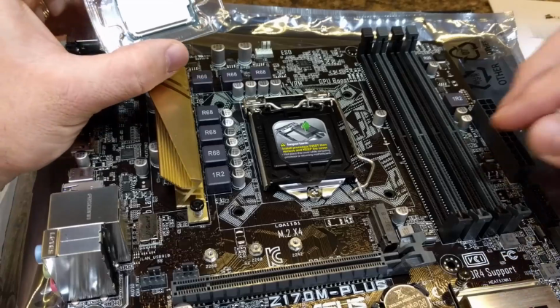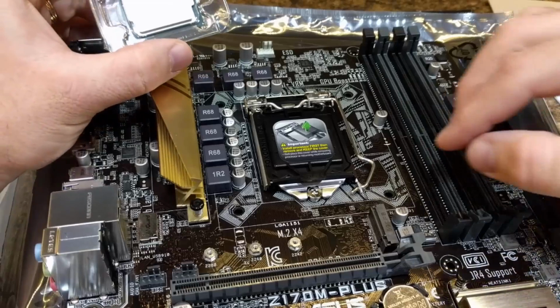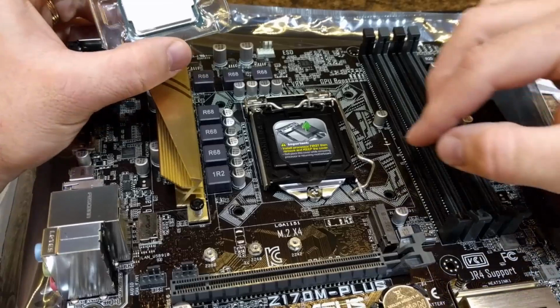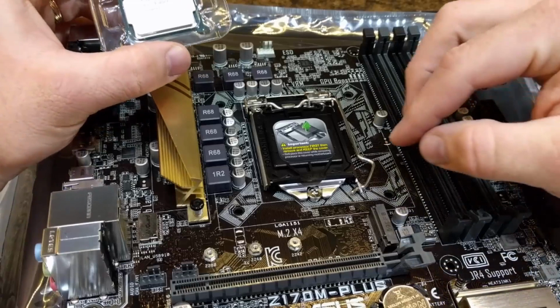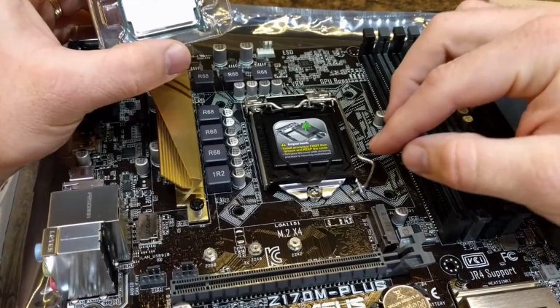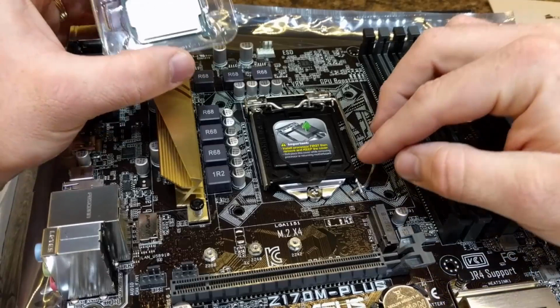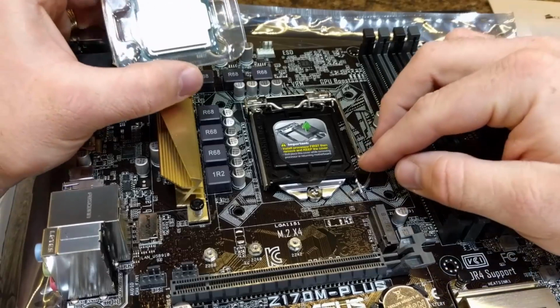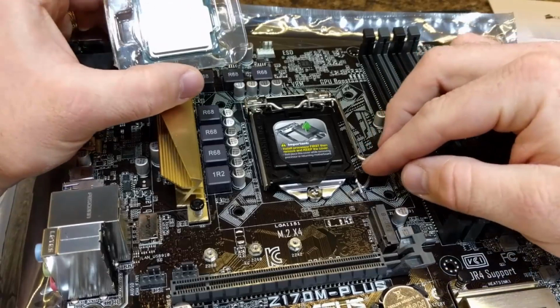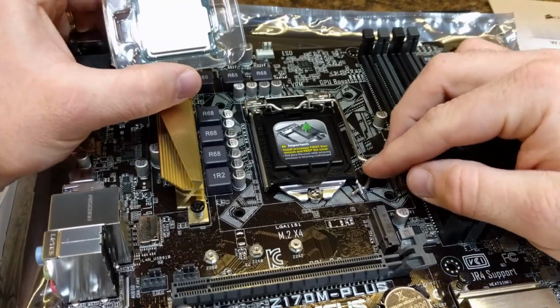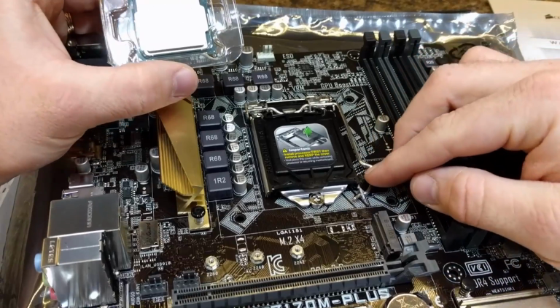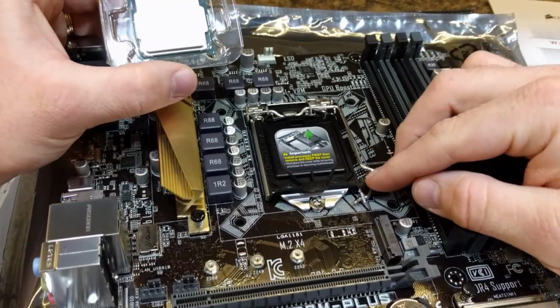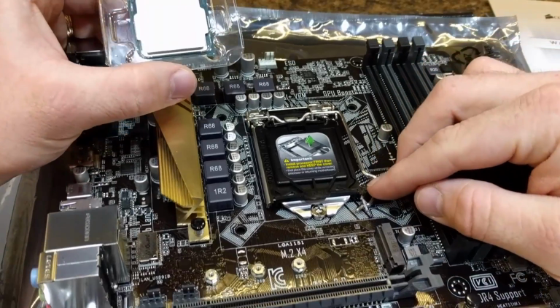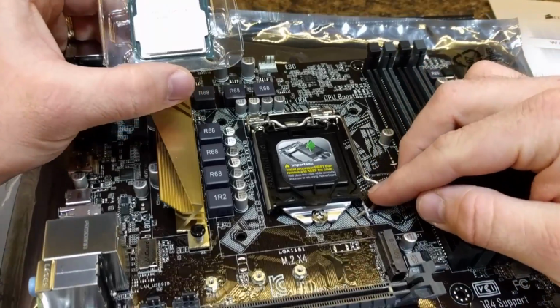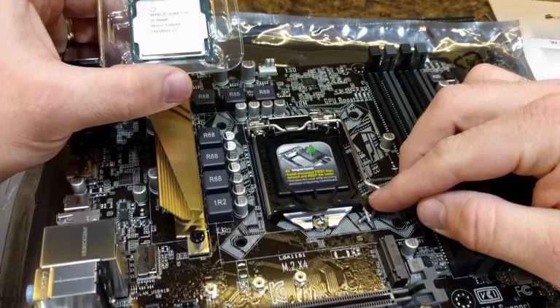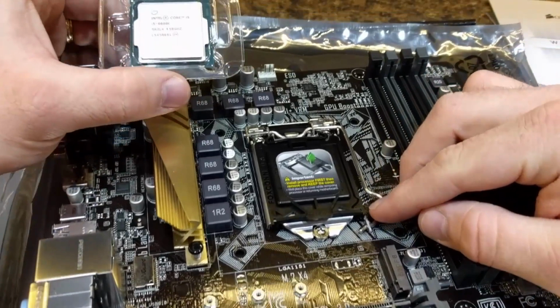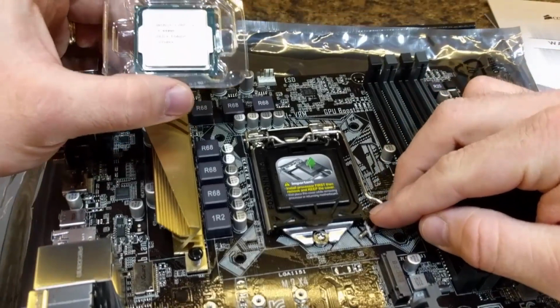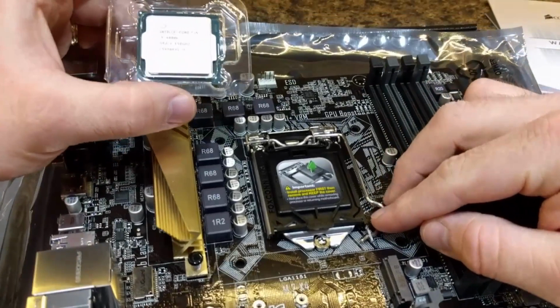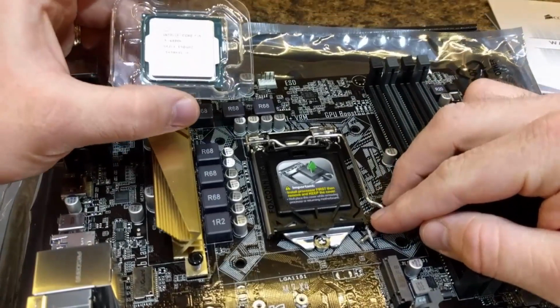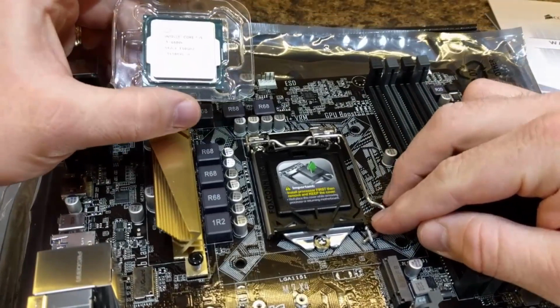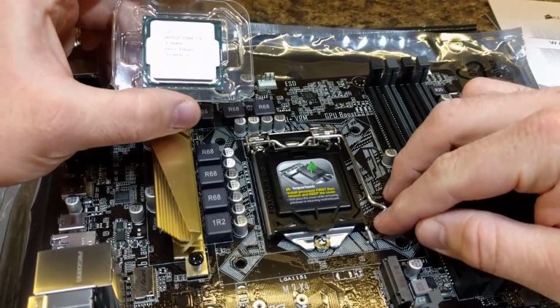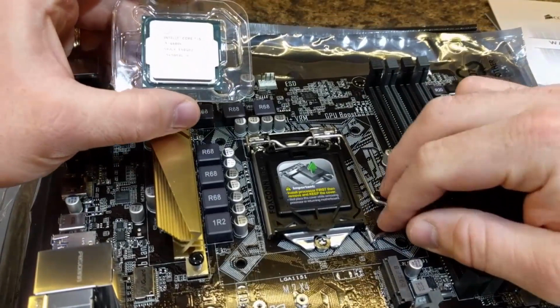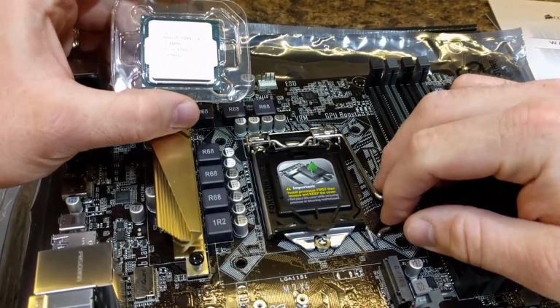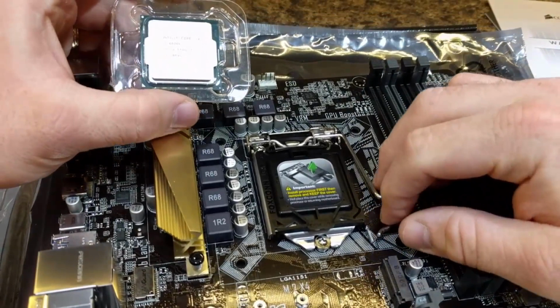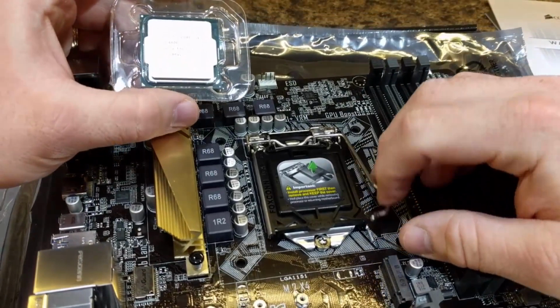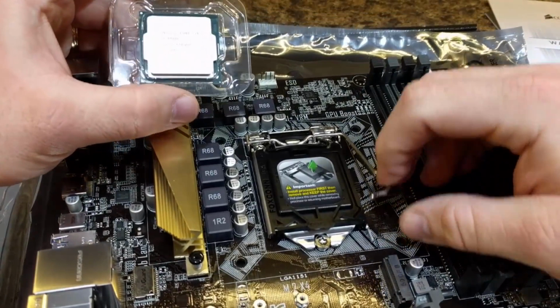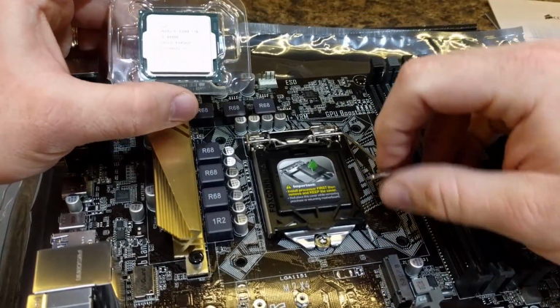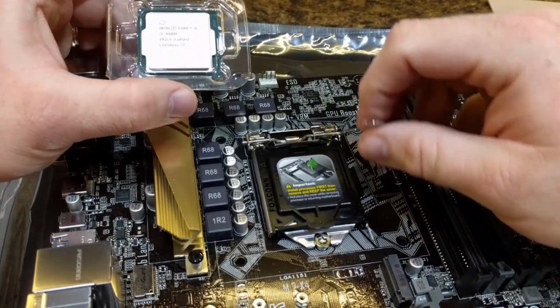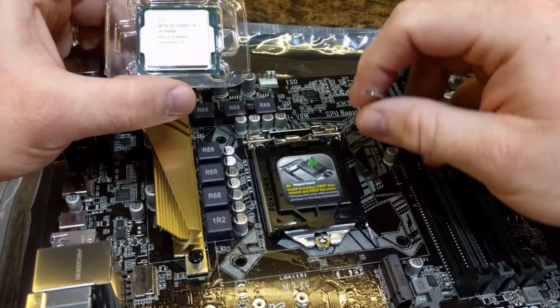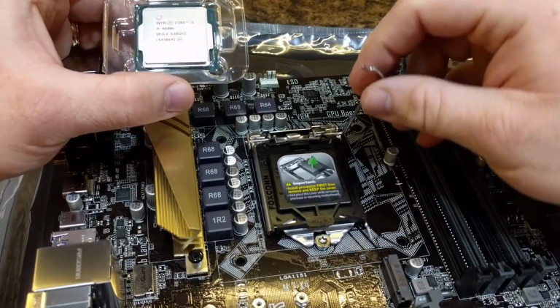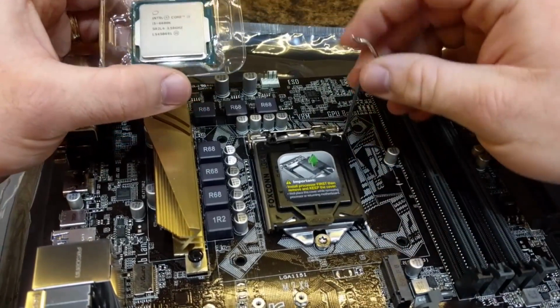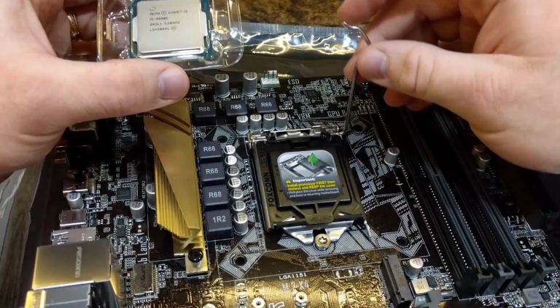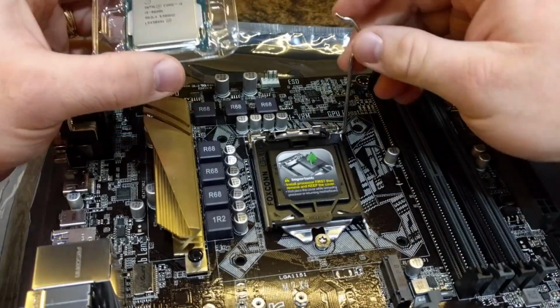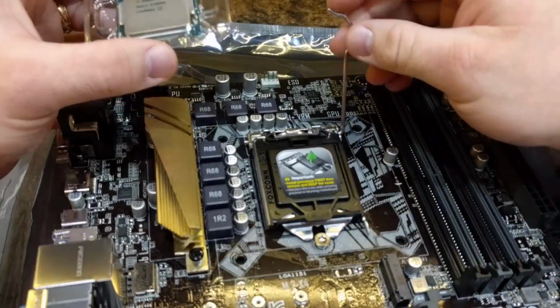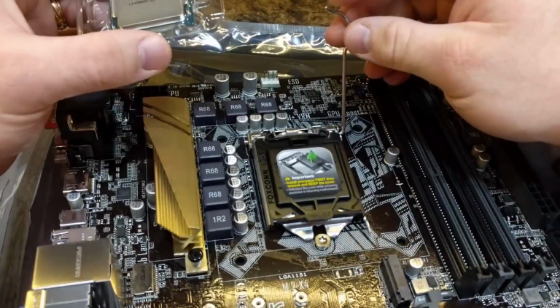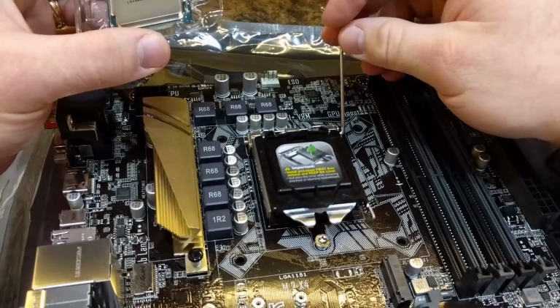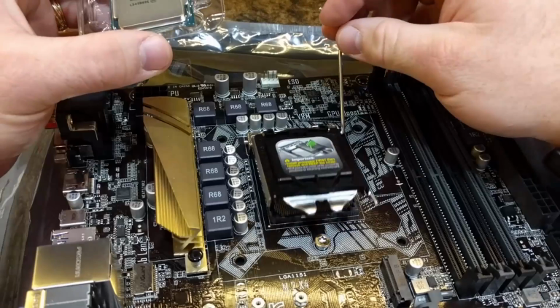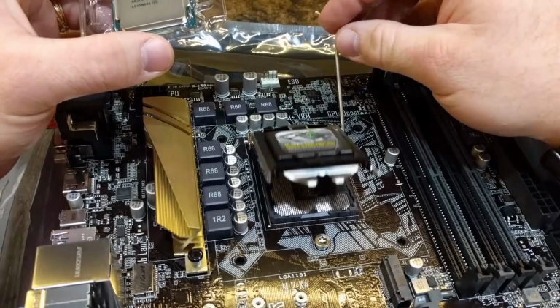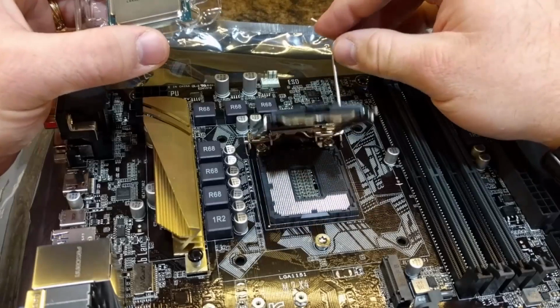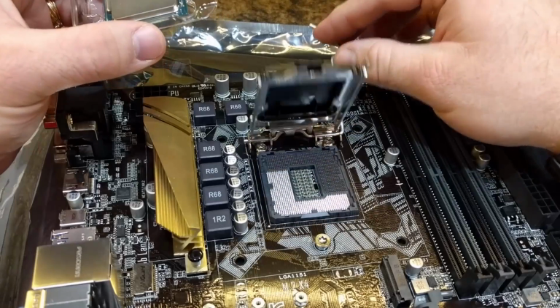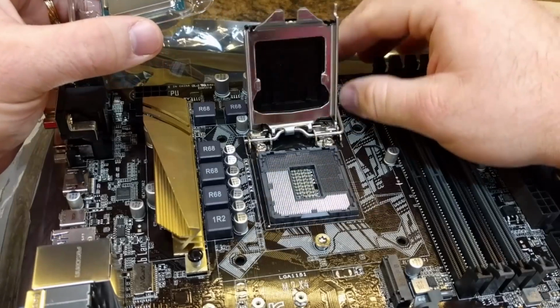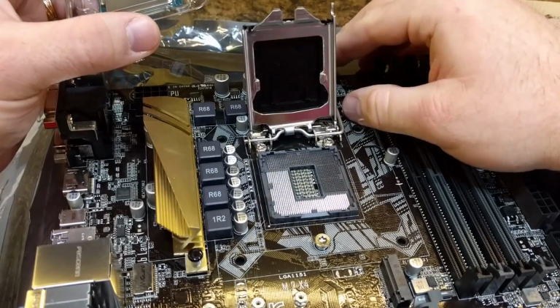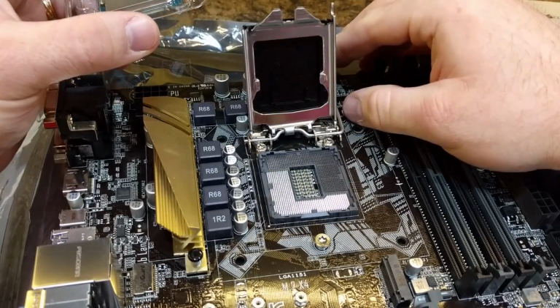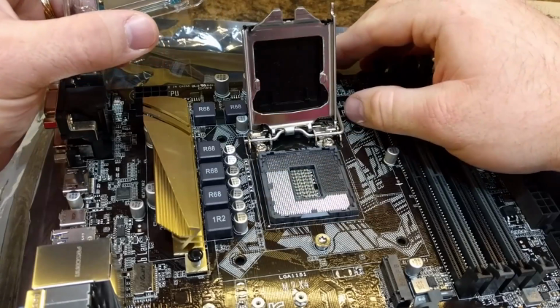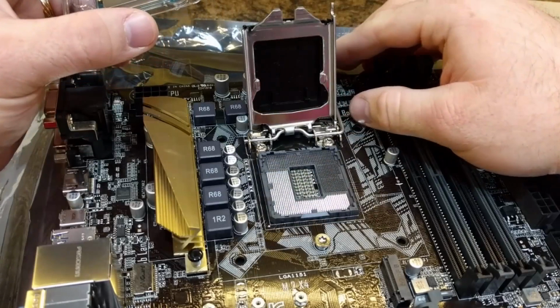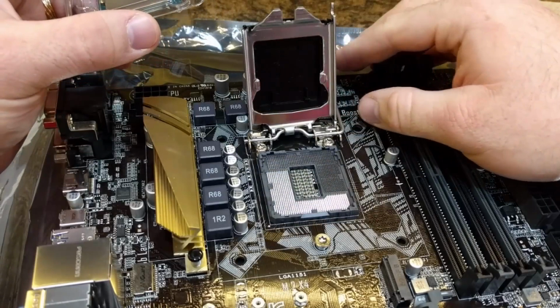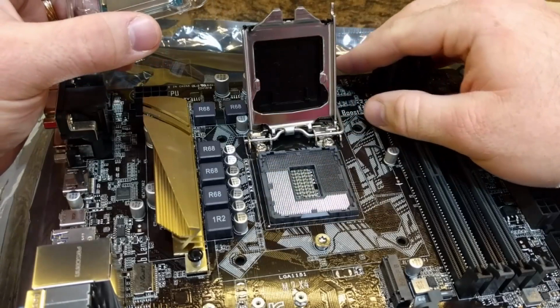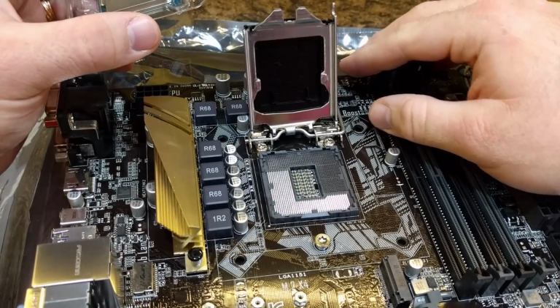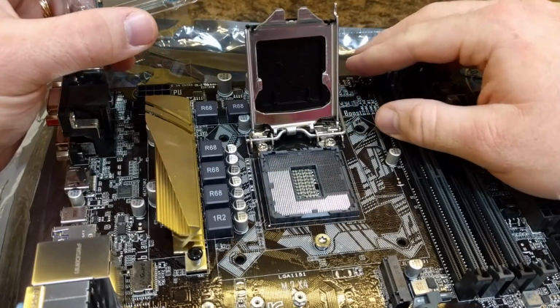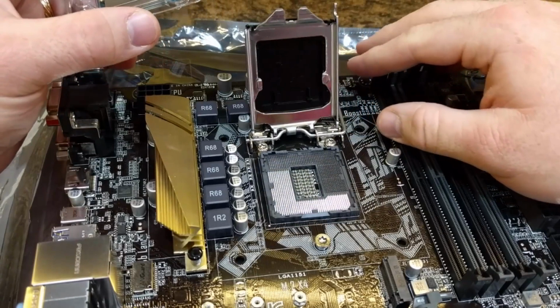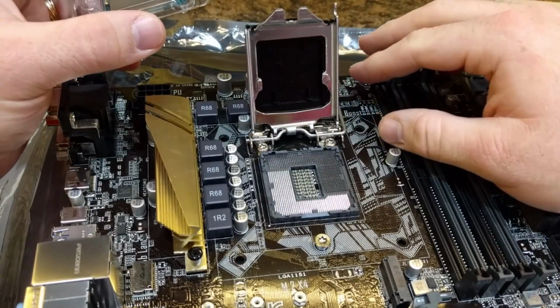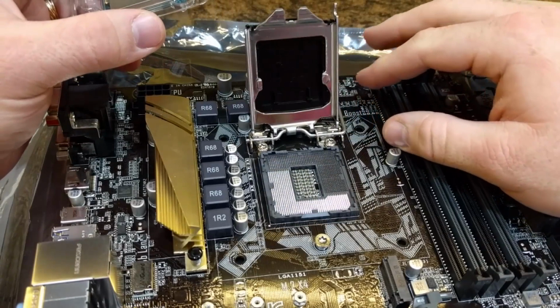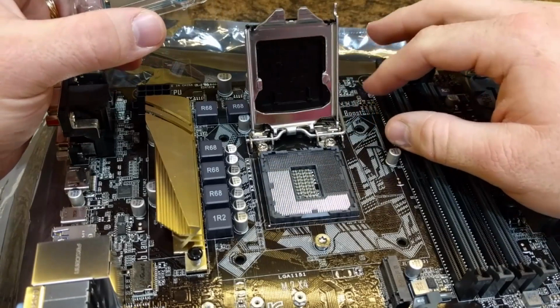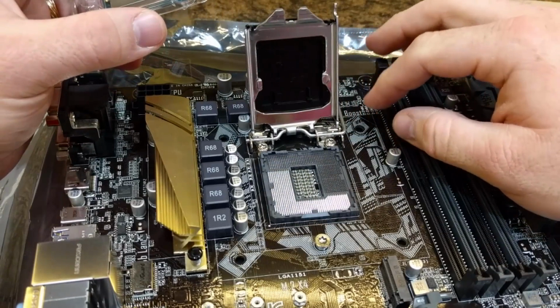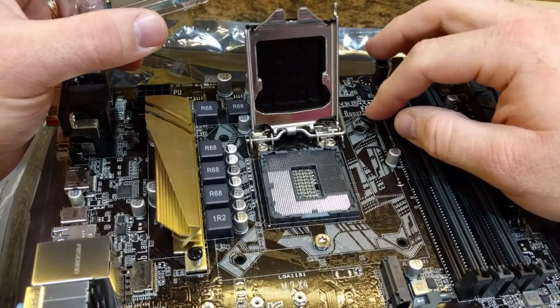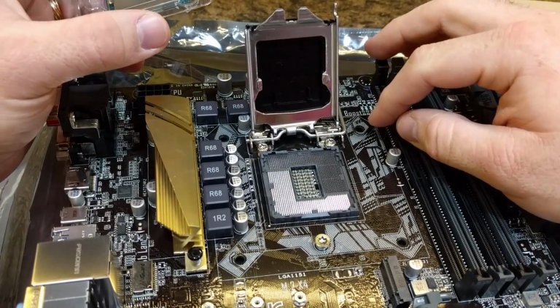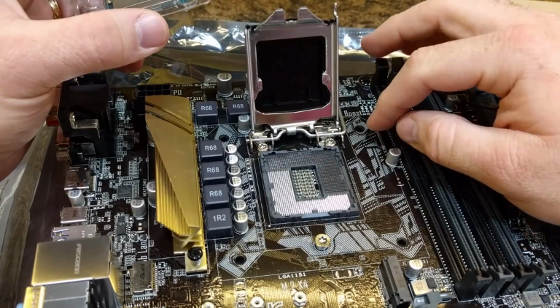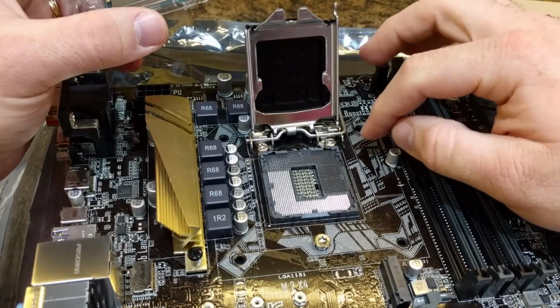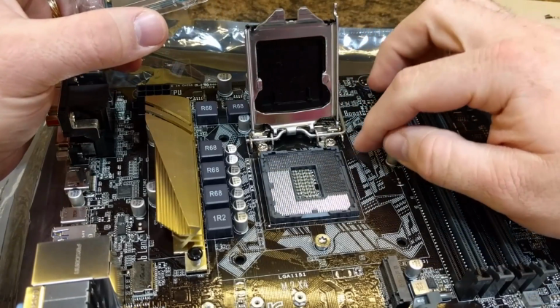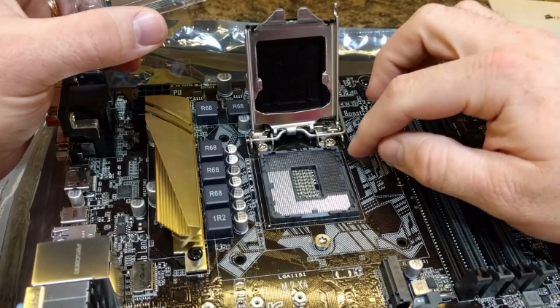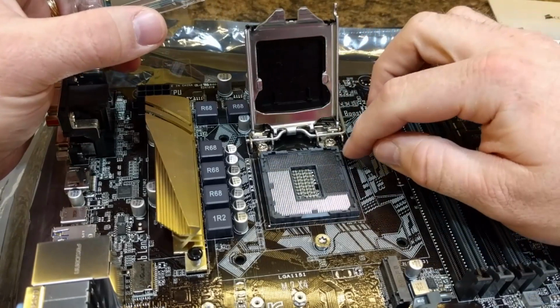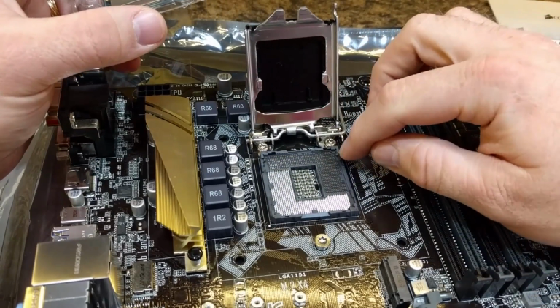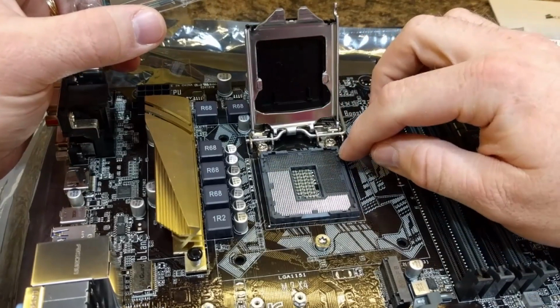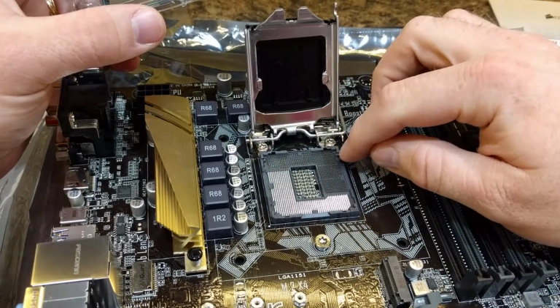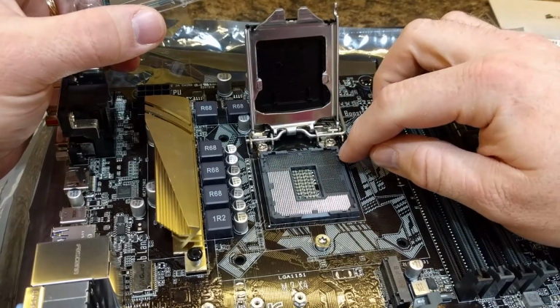Hey guys, today we're going to show you how to install the Intel Socket 1151 CPU into your motherboard.